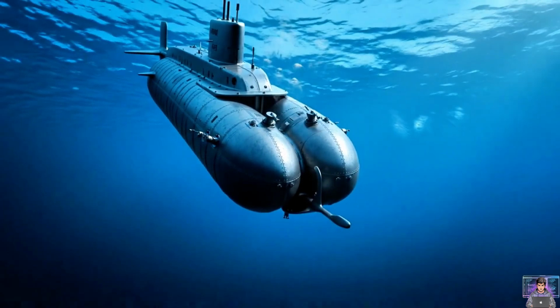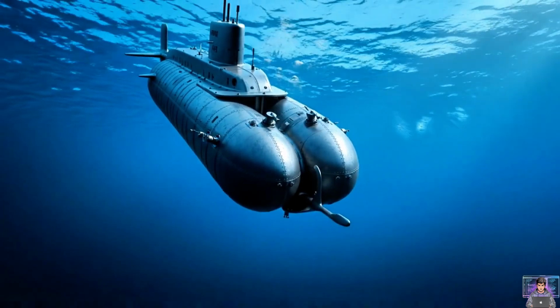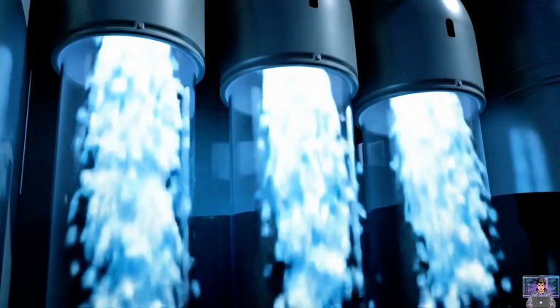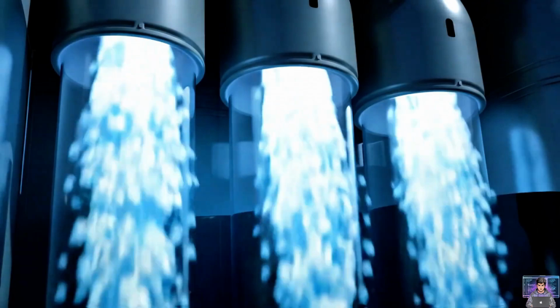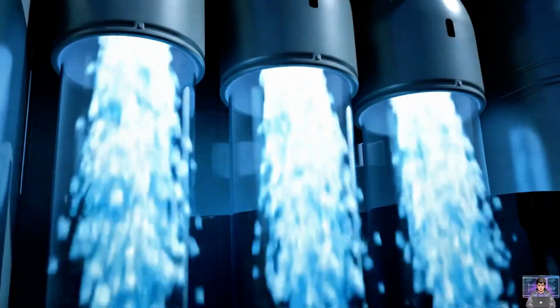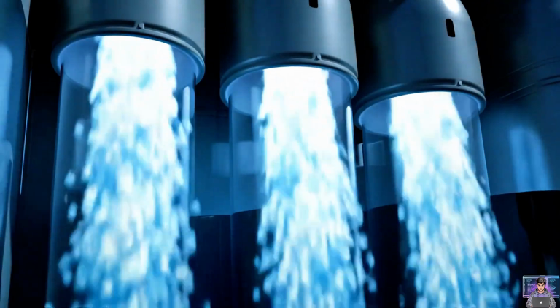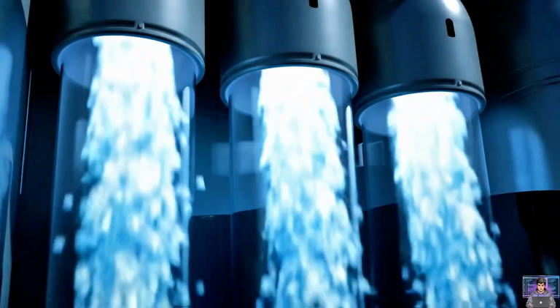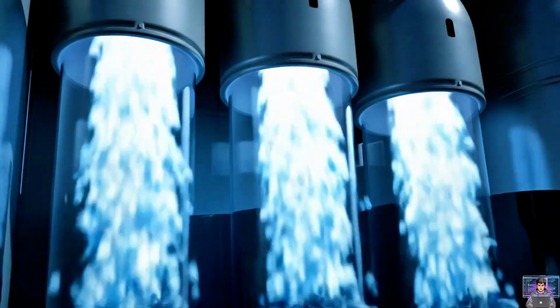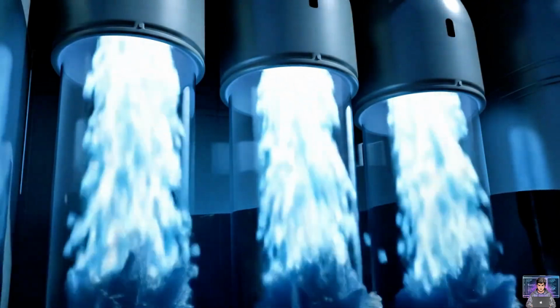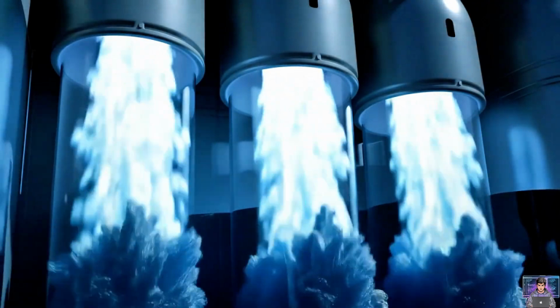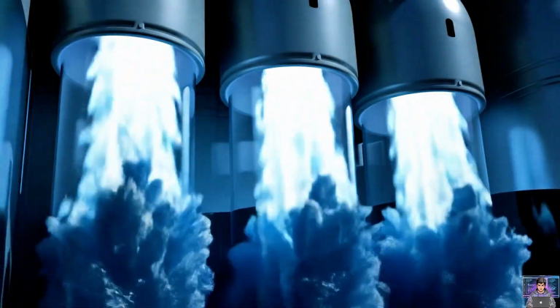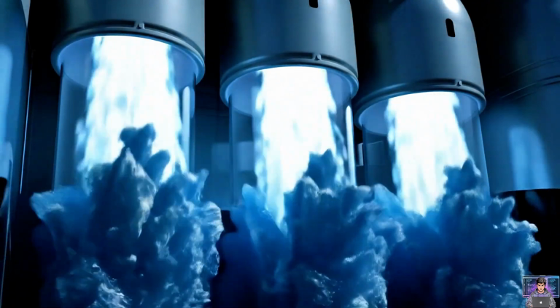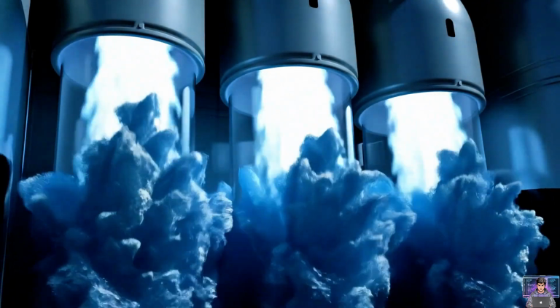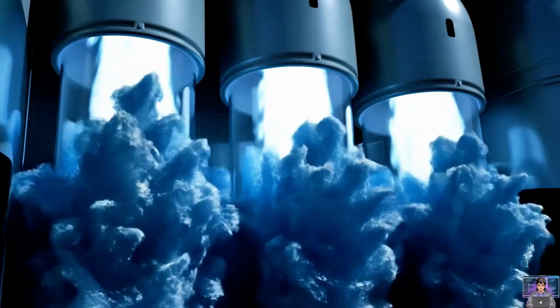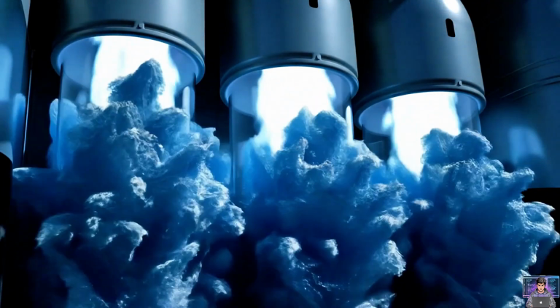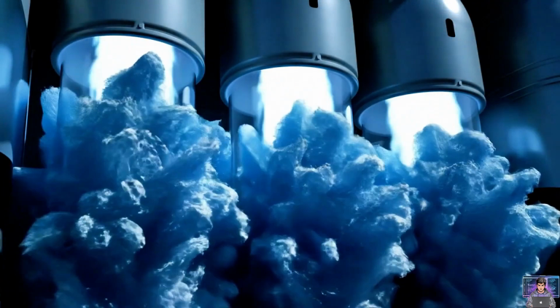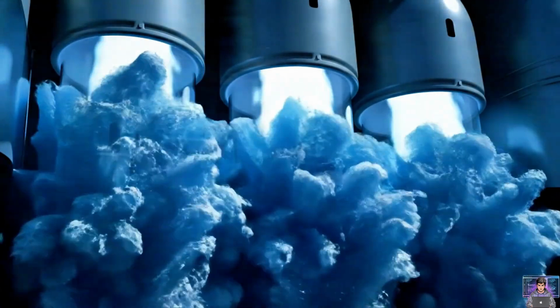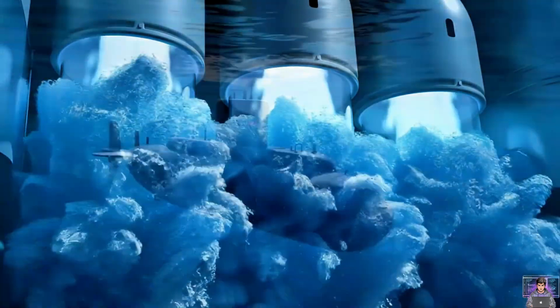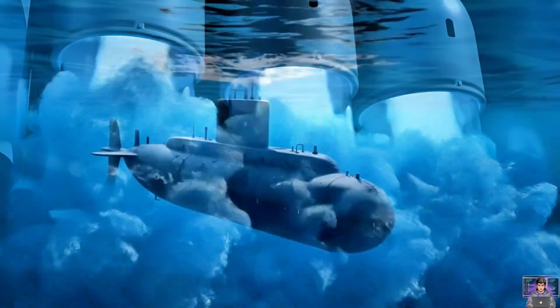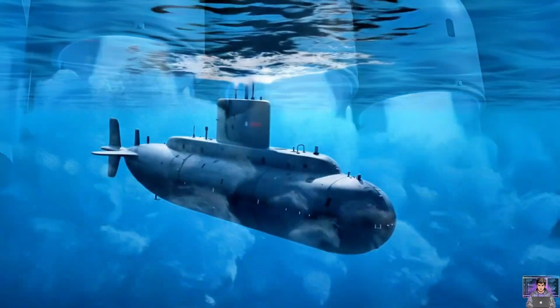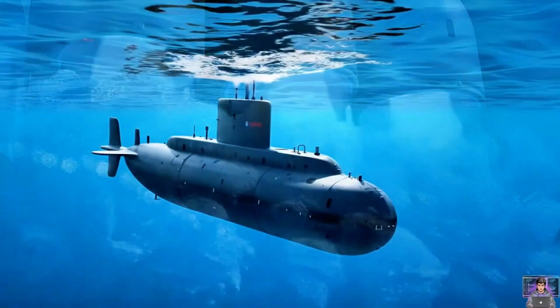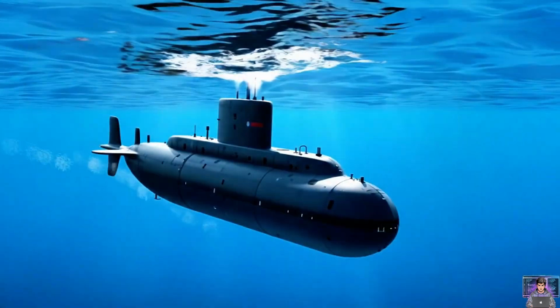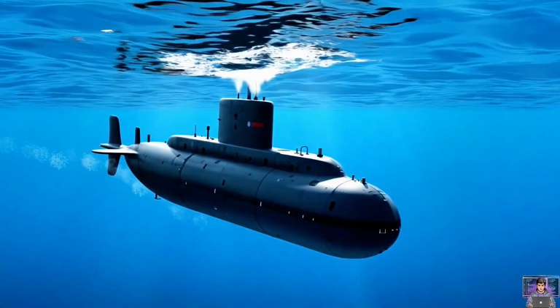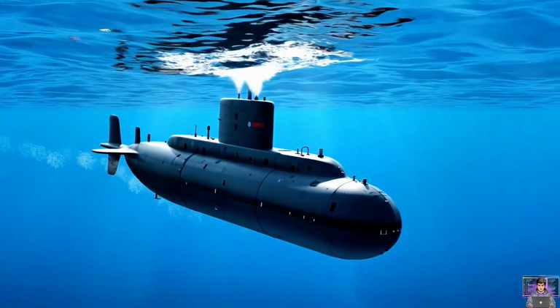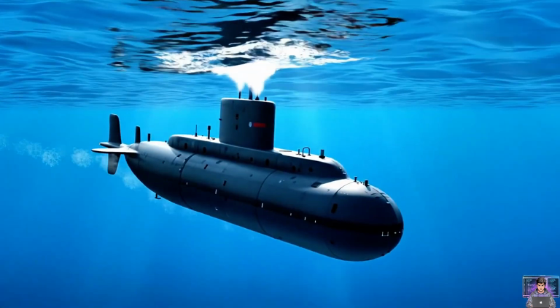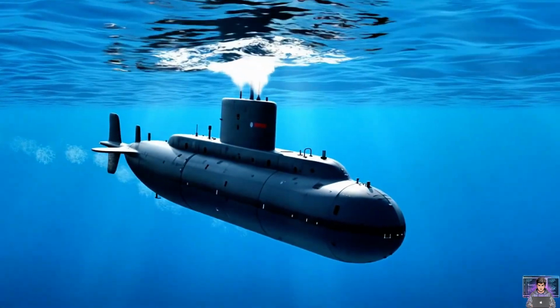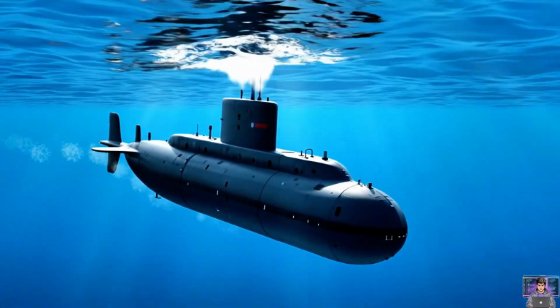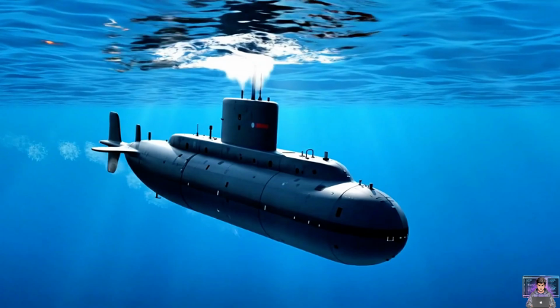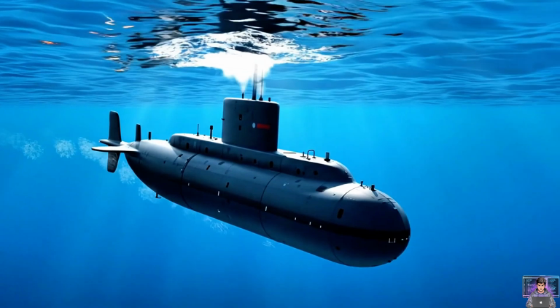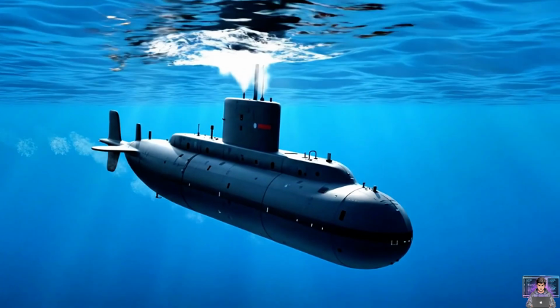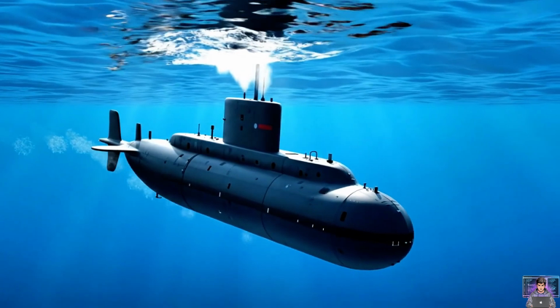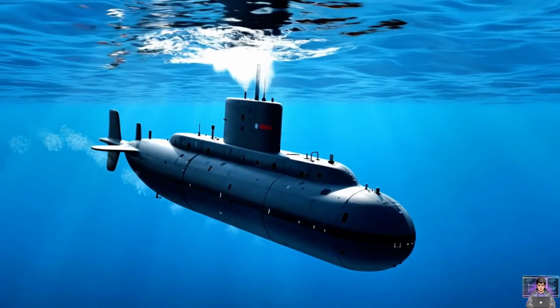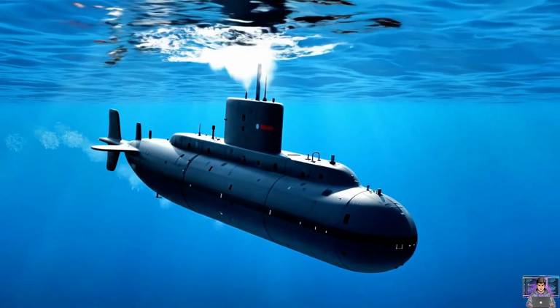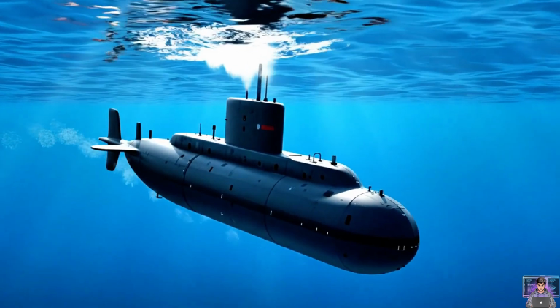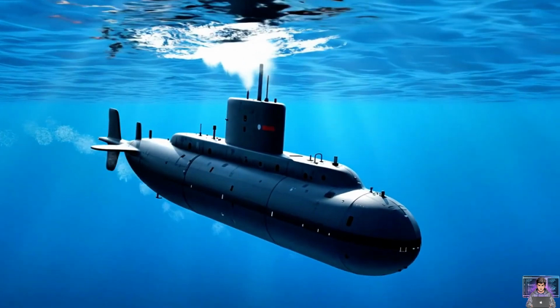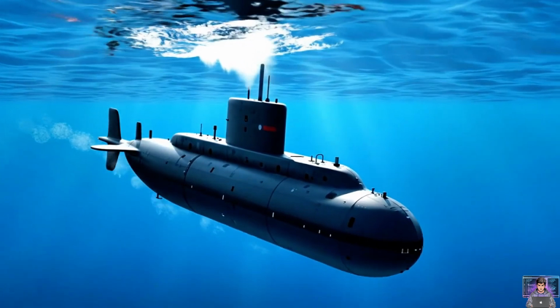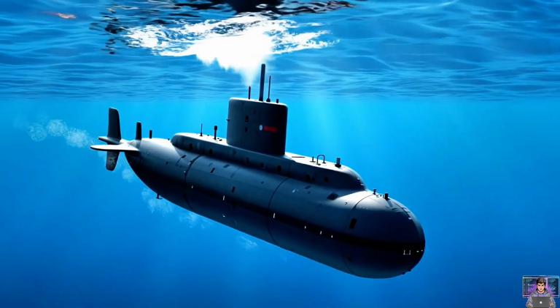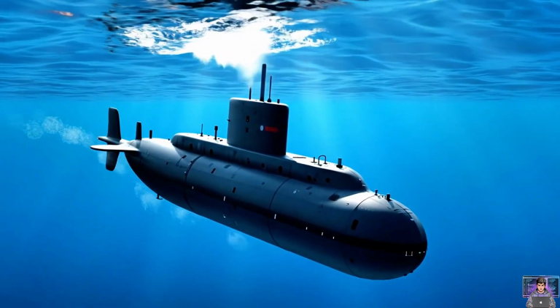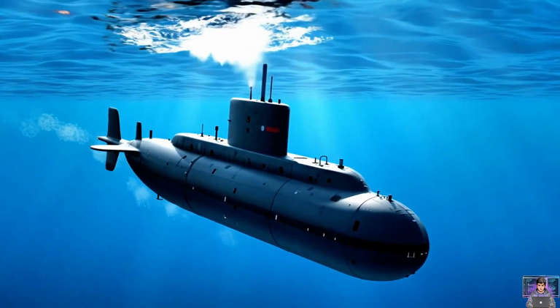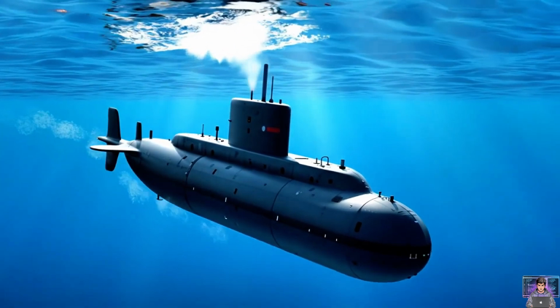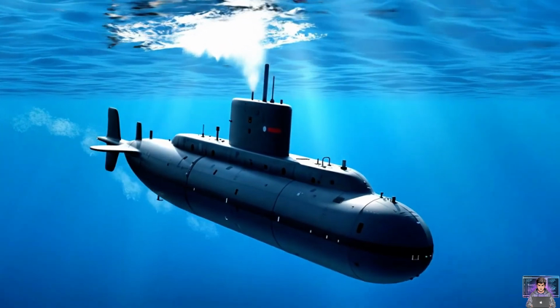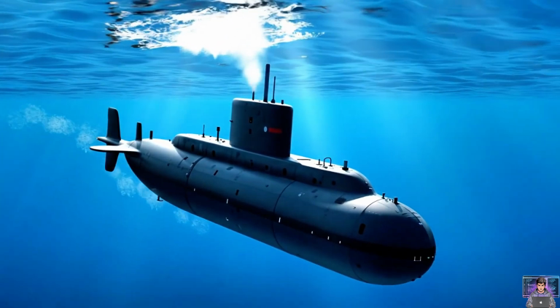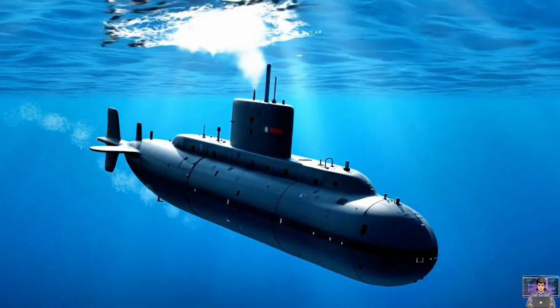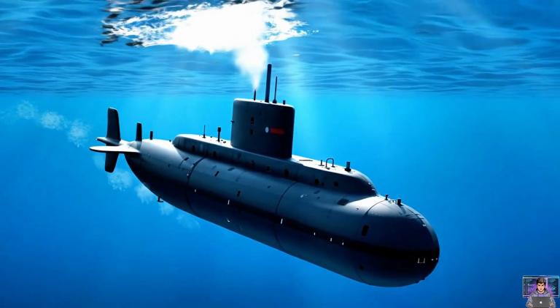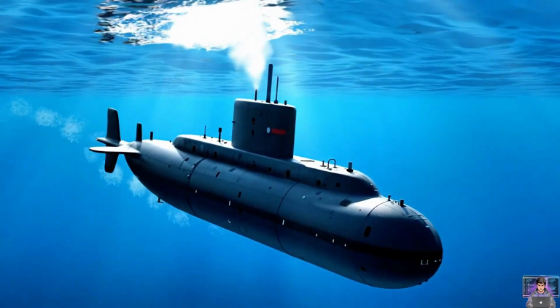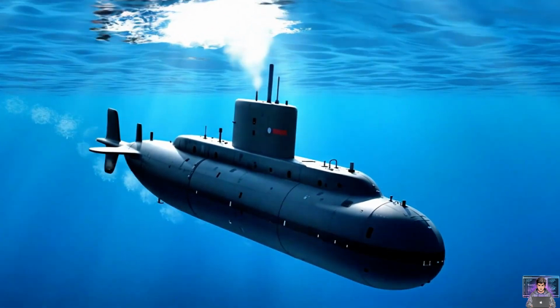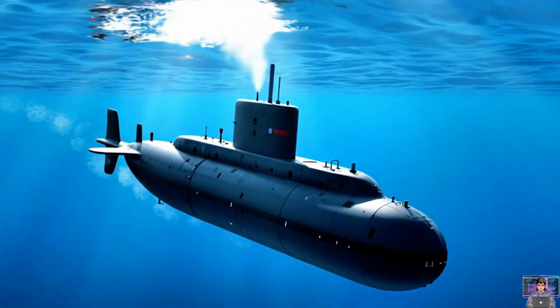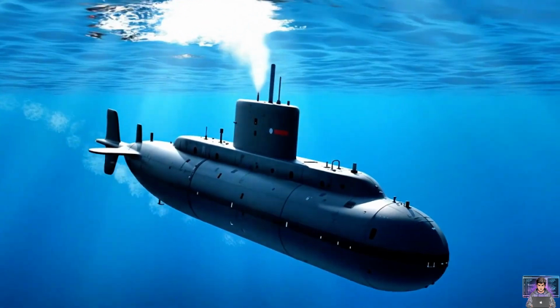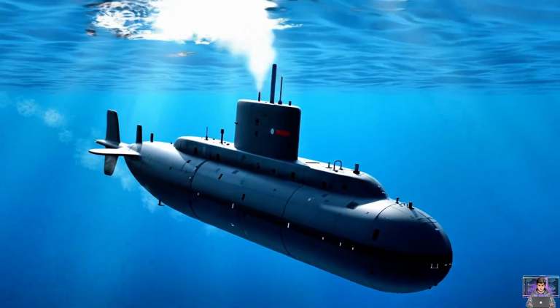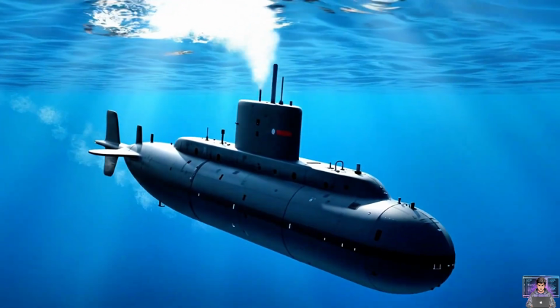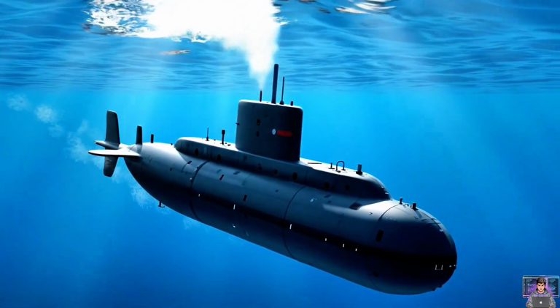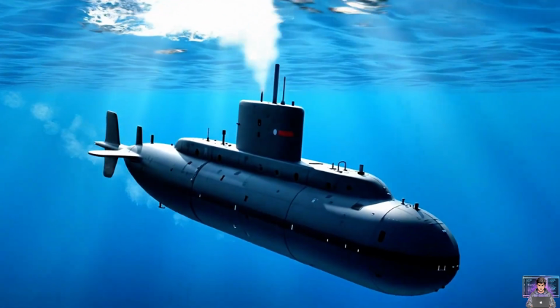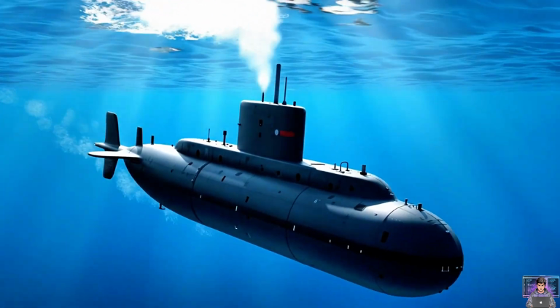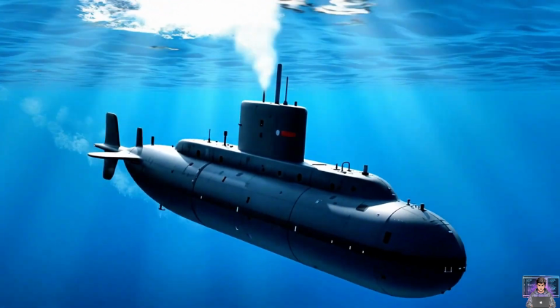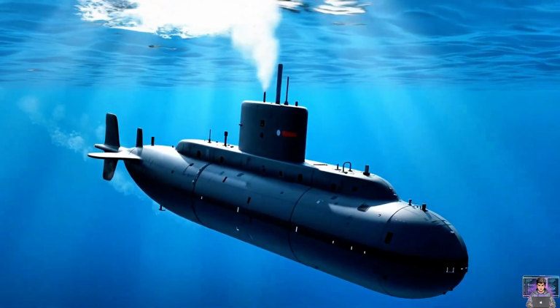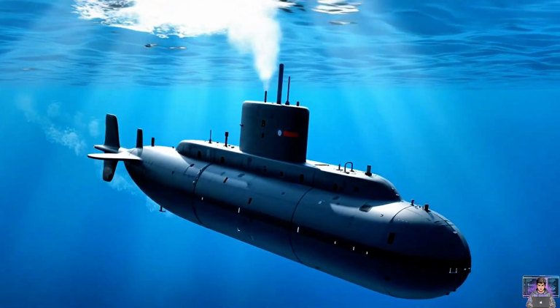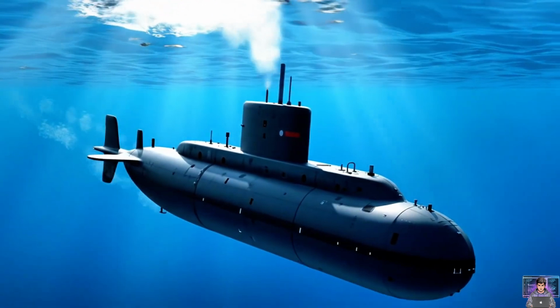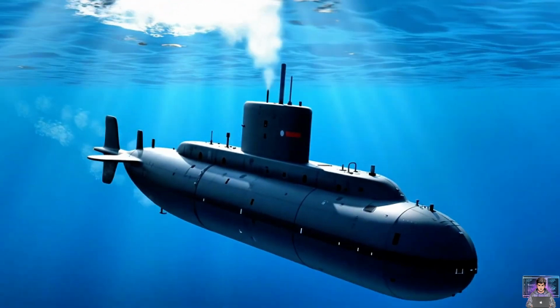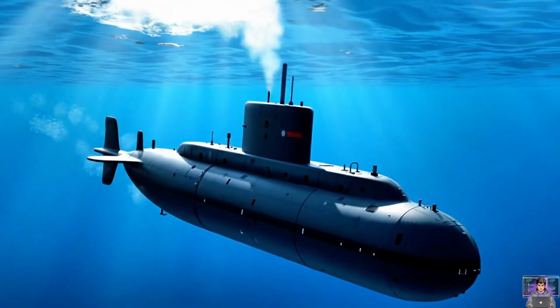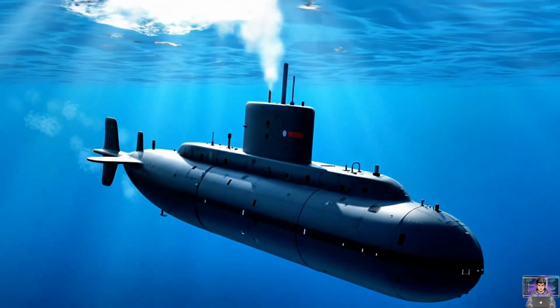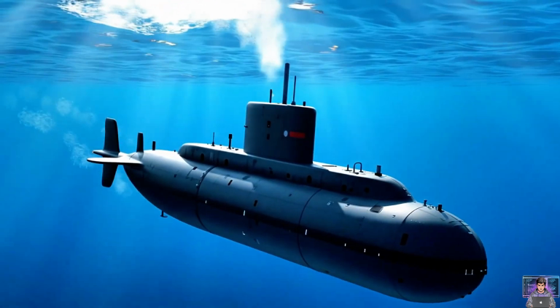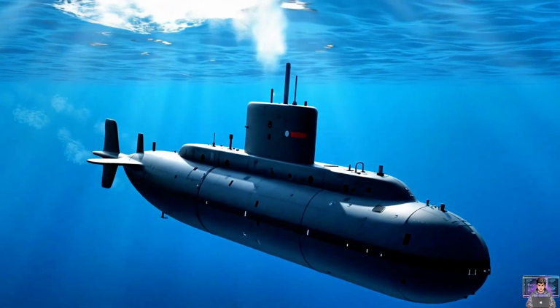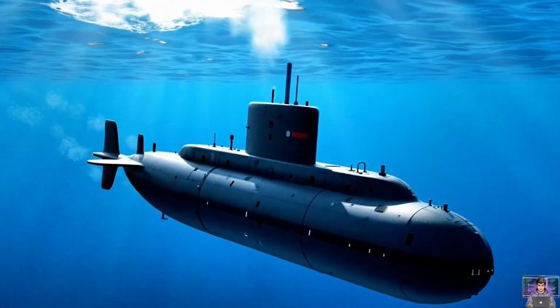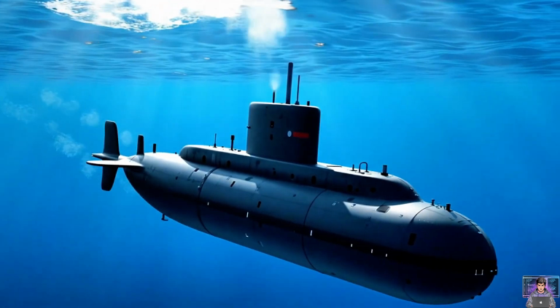To surface, compressed air blasts water out. The submarine lightens, becoming buoyant. It rises steadily, breaking the surface.